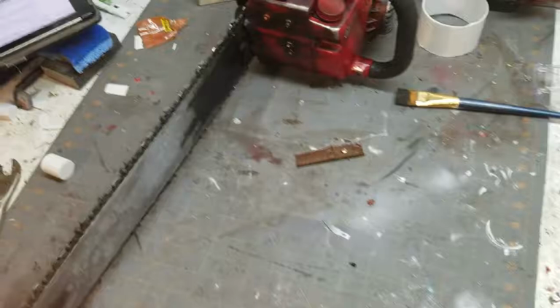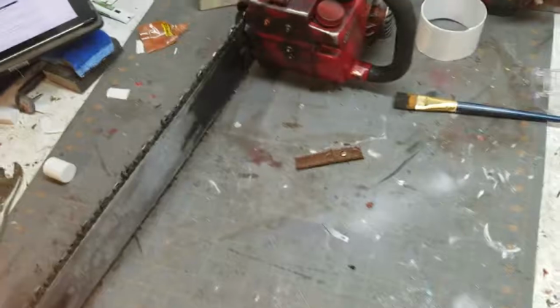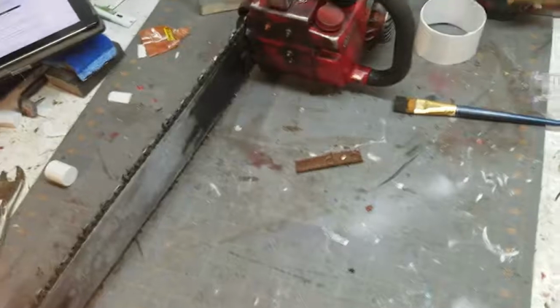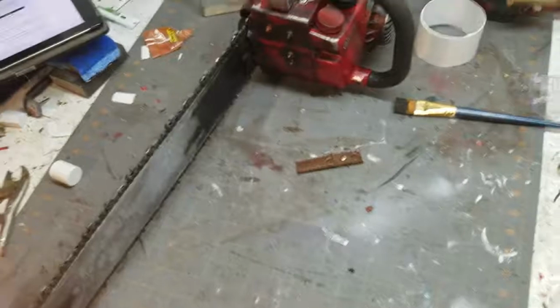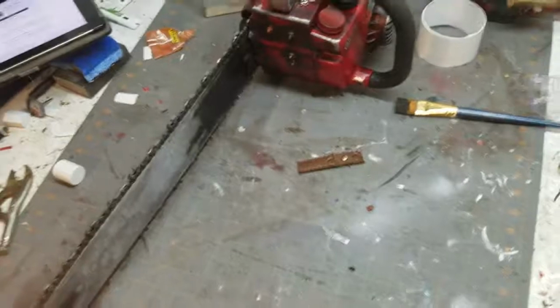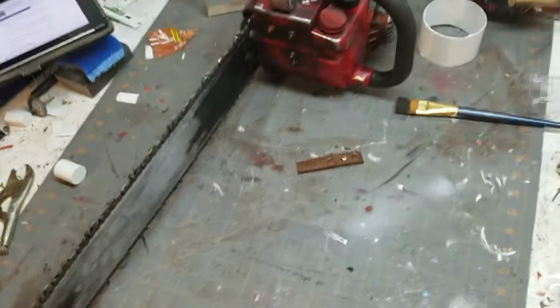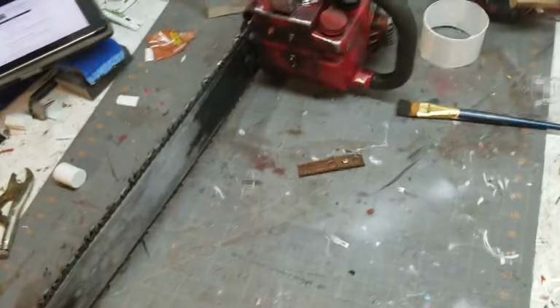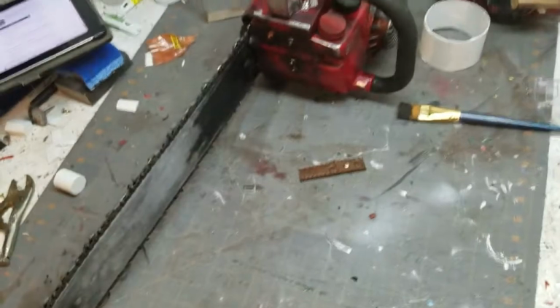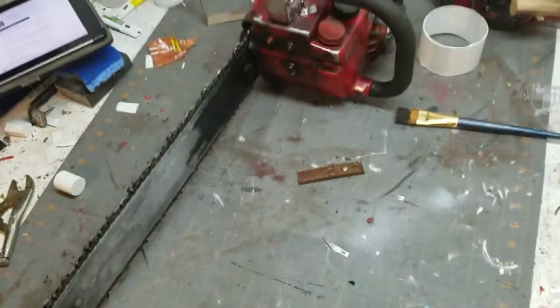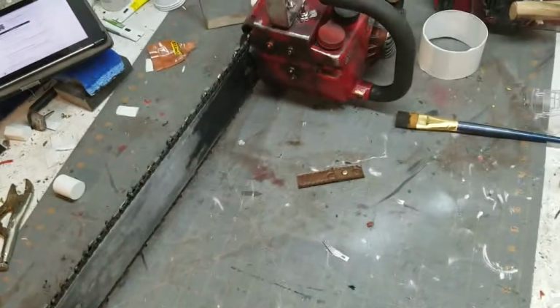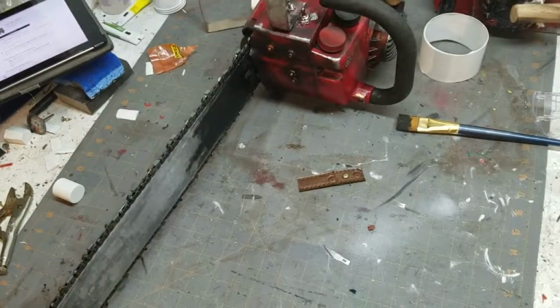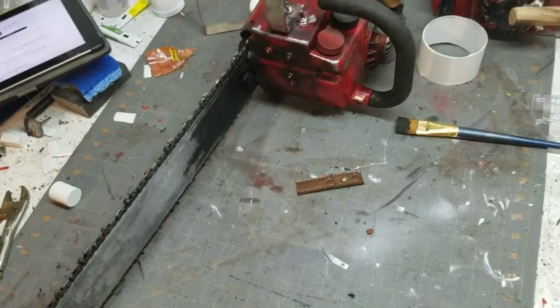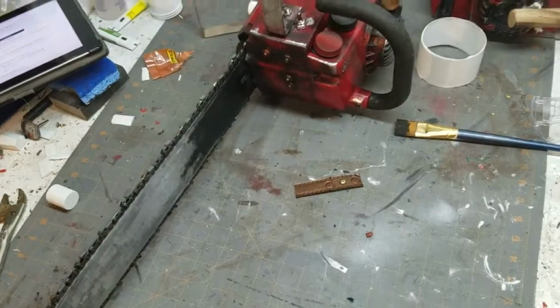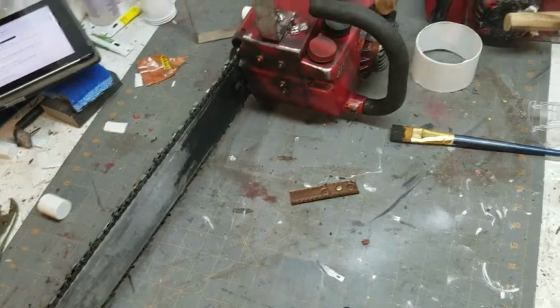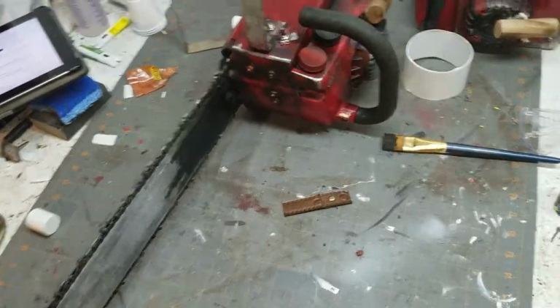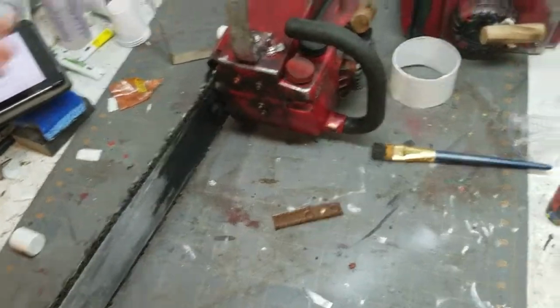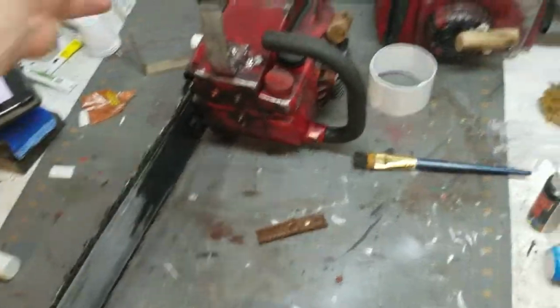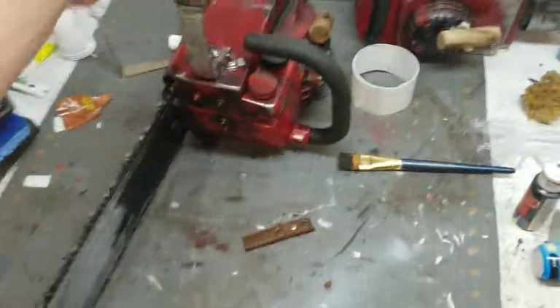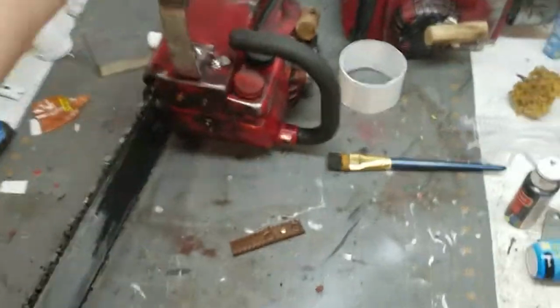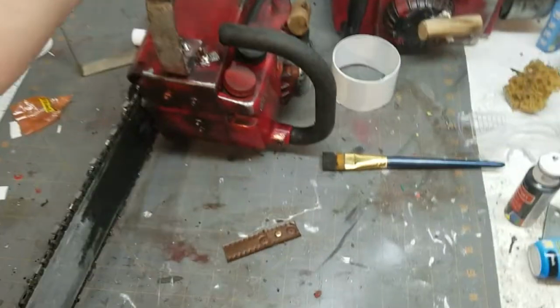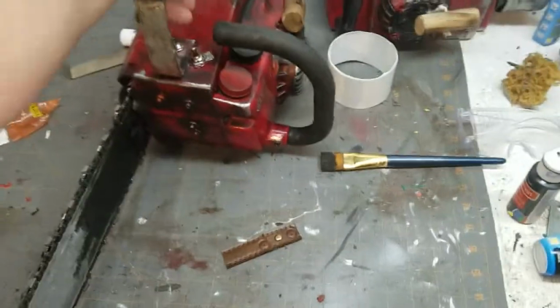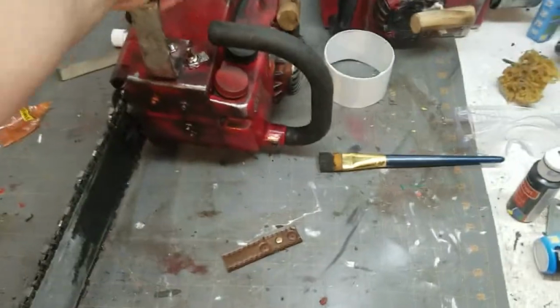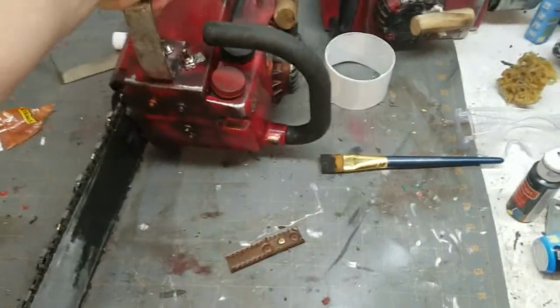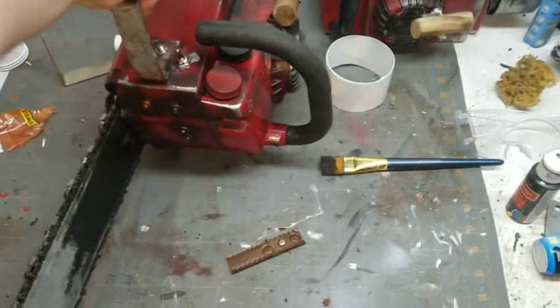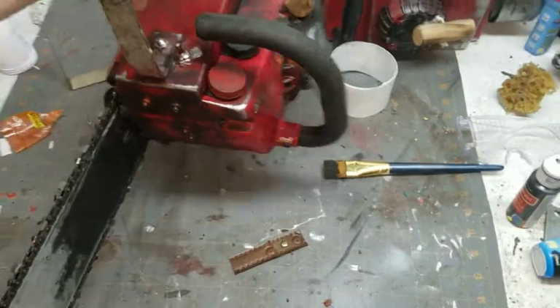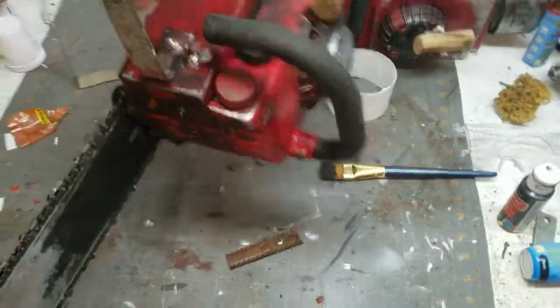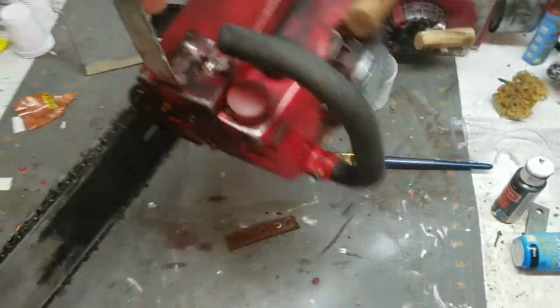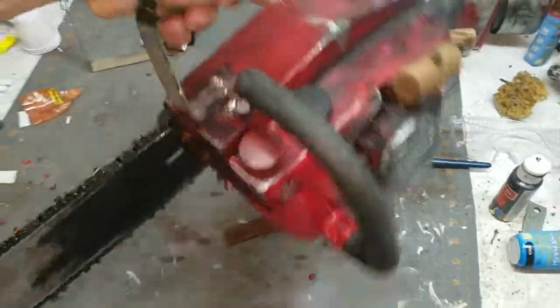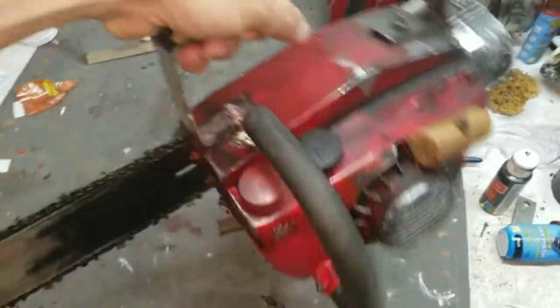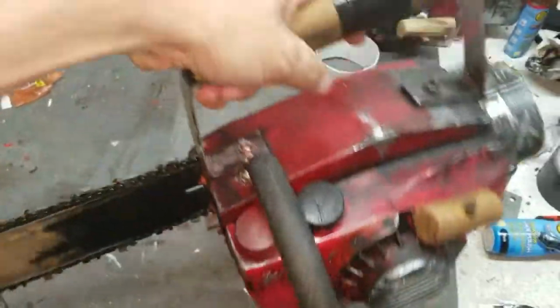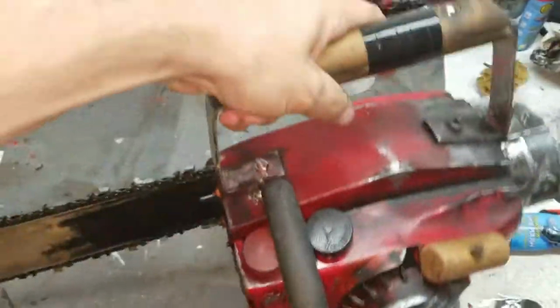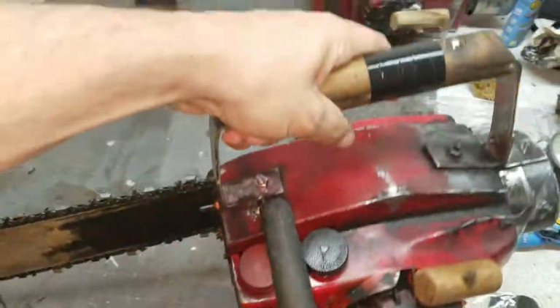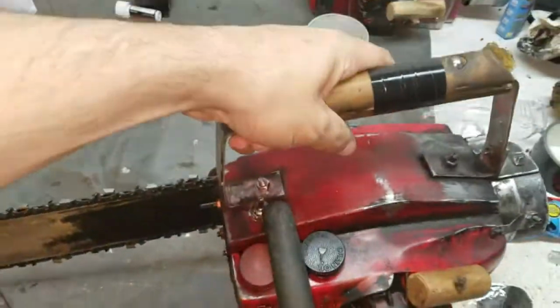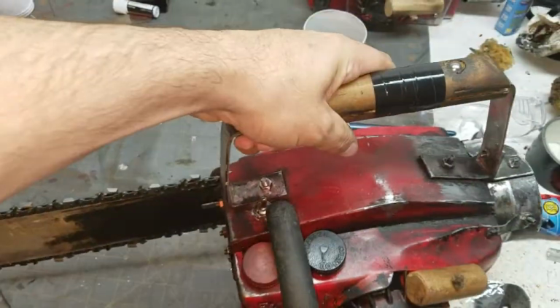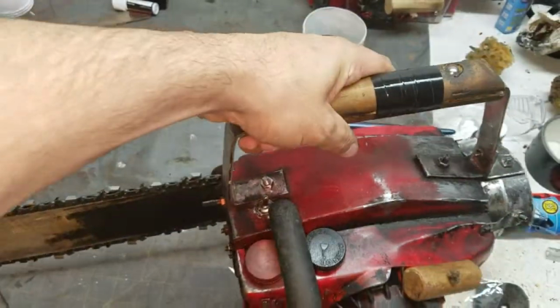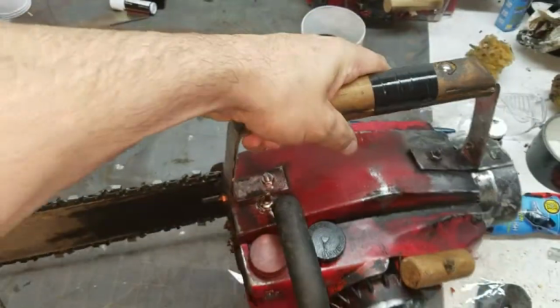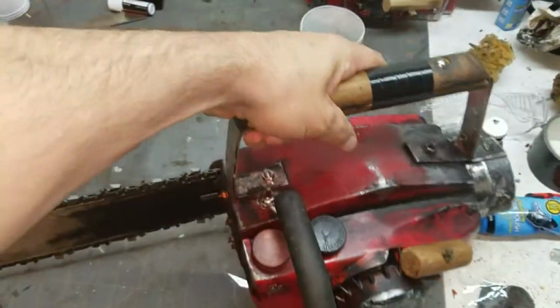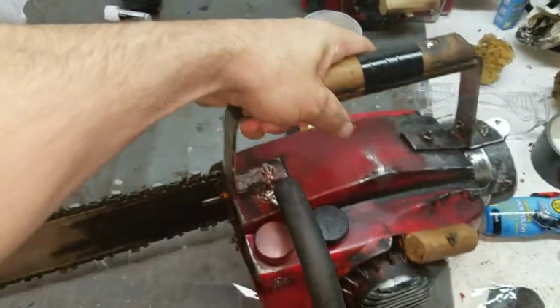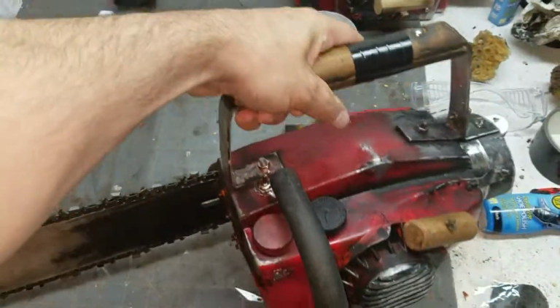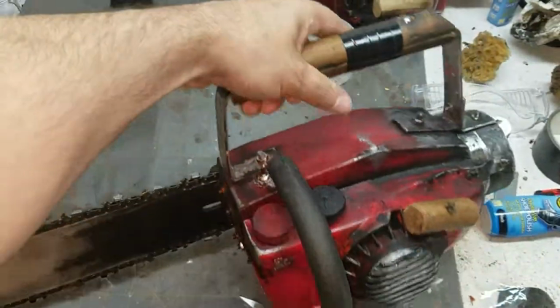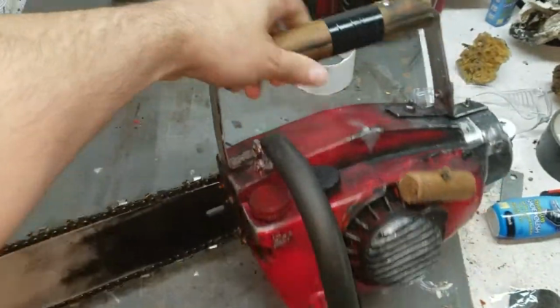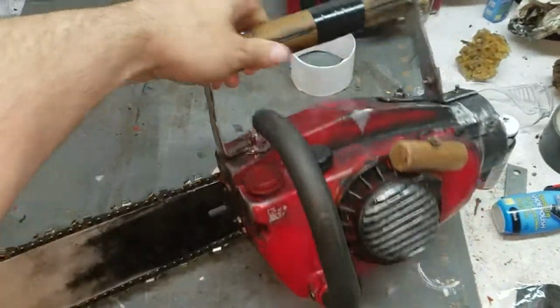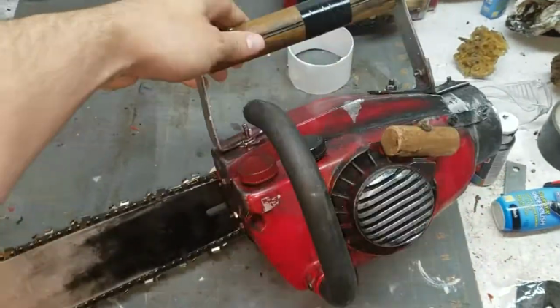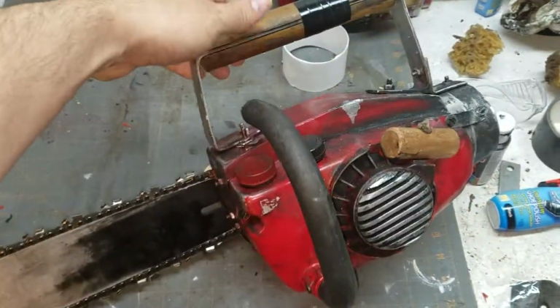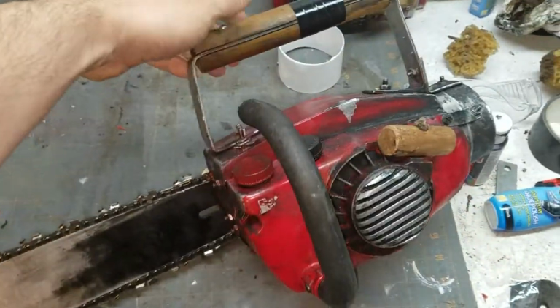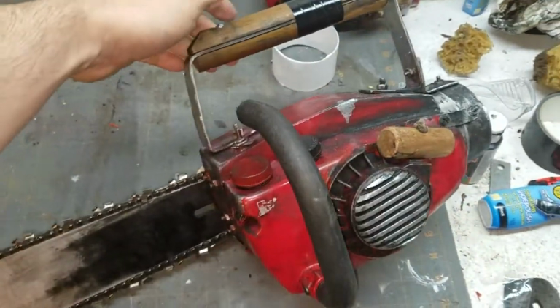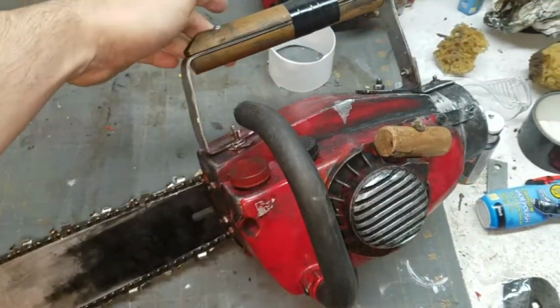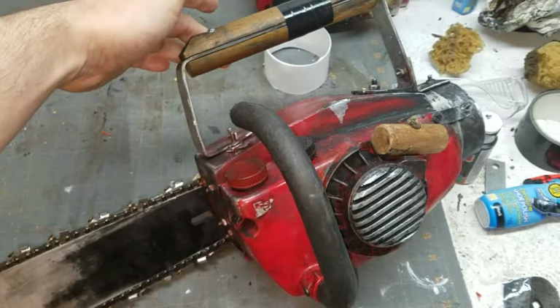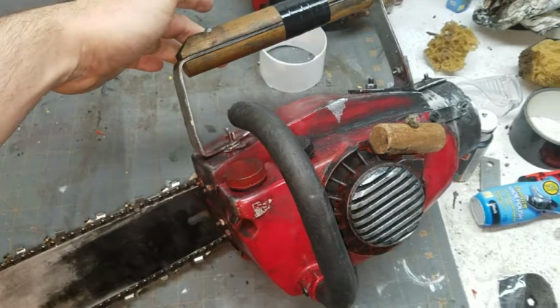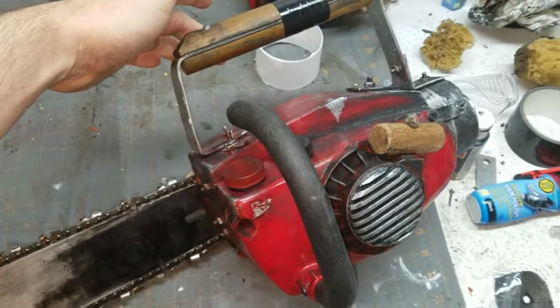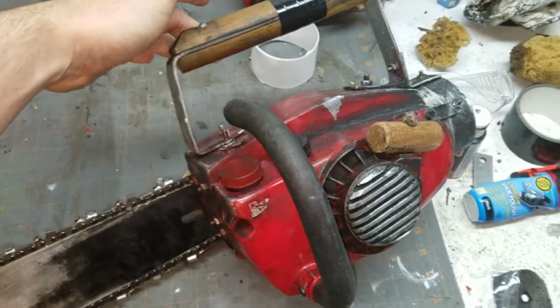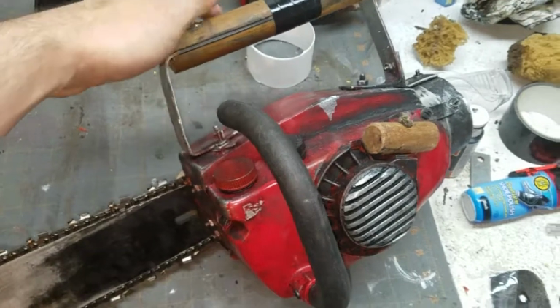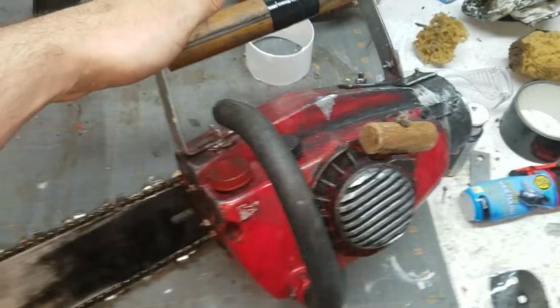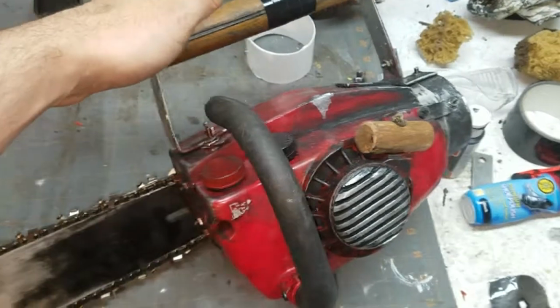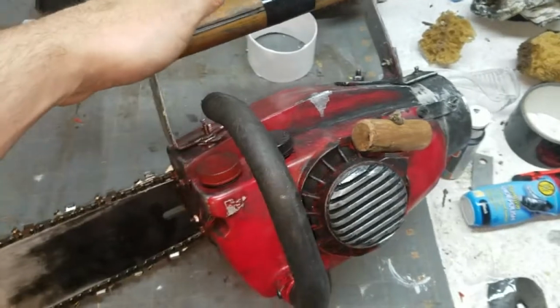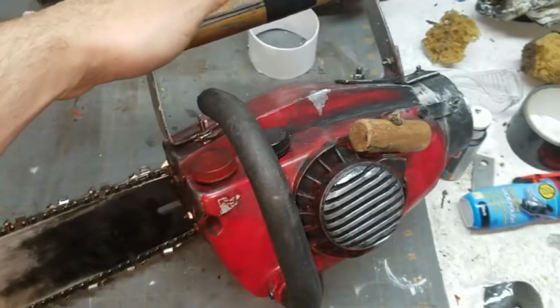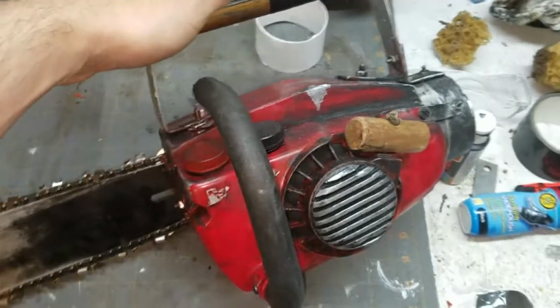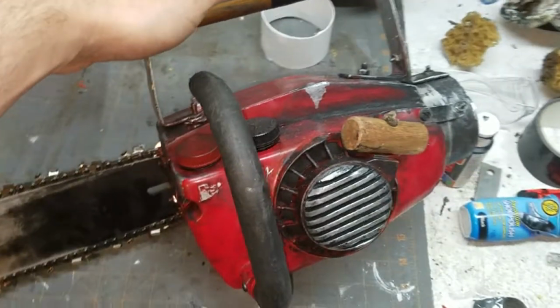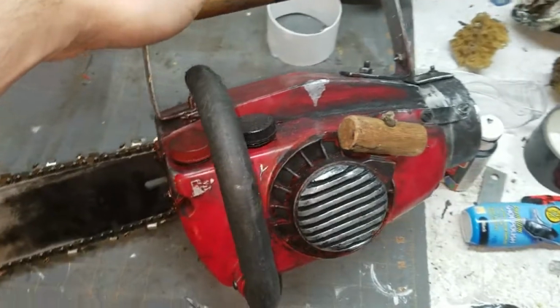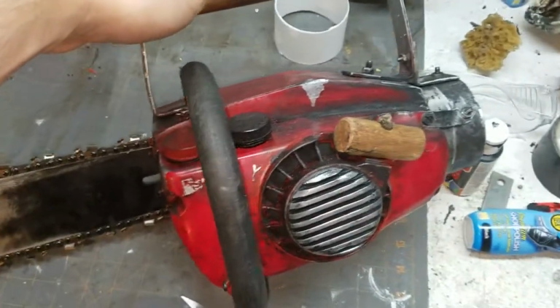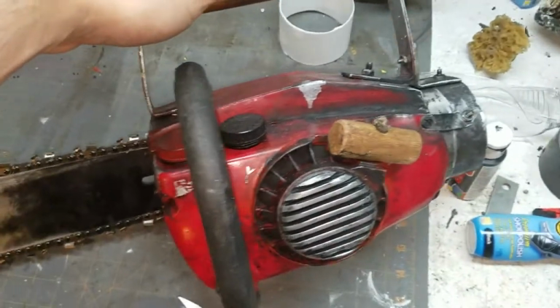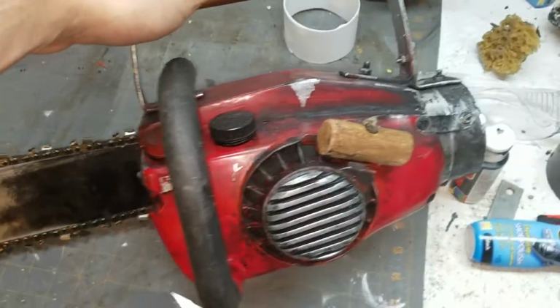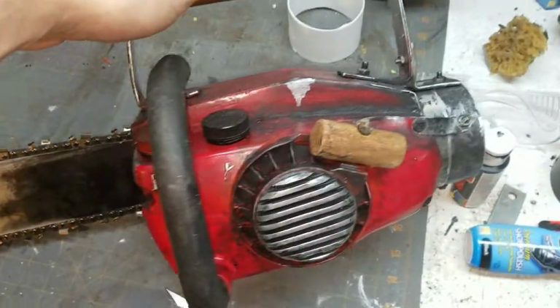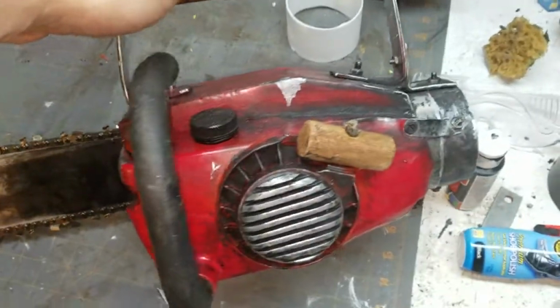All right, one final look at the Ash vs. Evil Dead Army of Darkness style chainsaw. Fully finished.